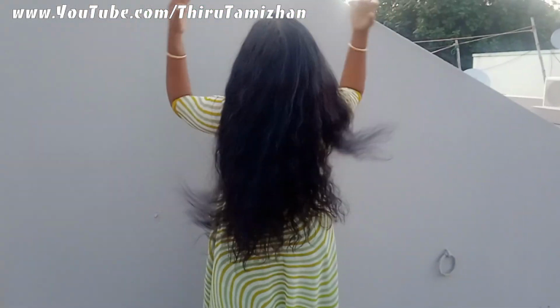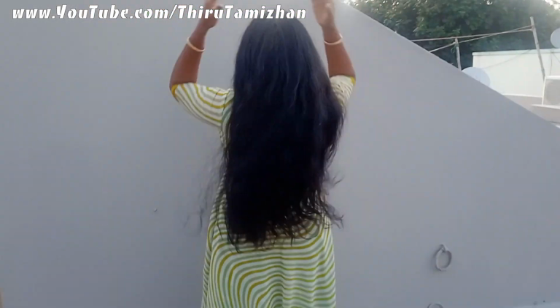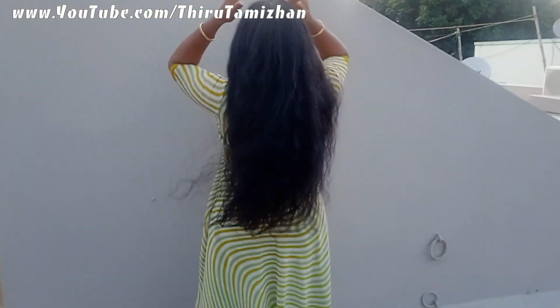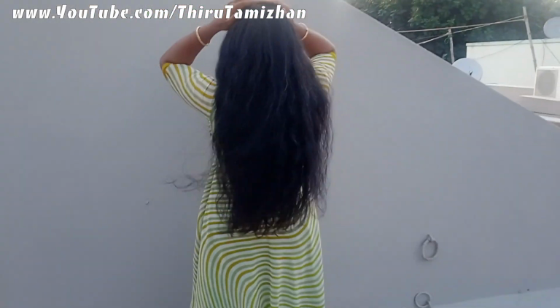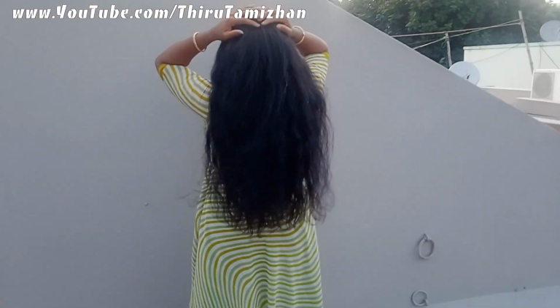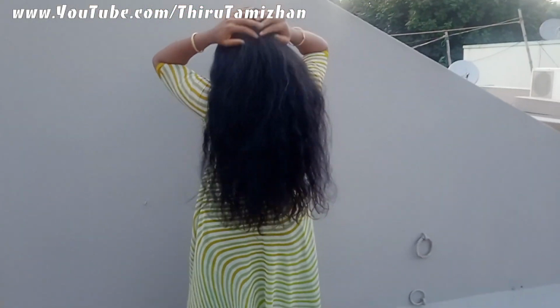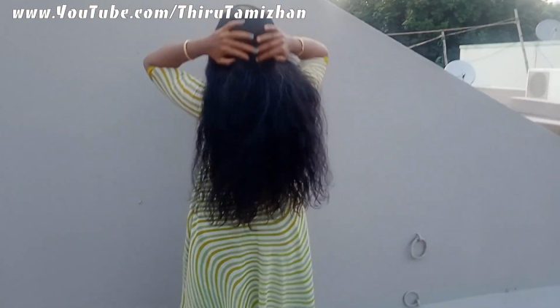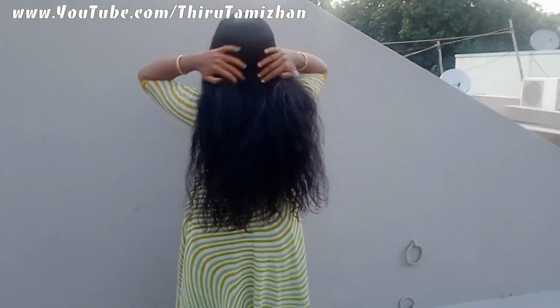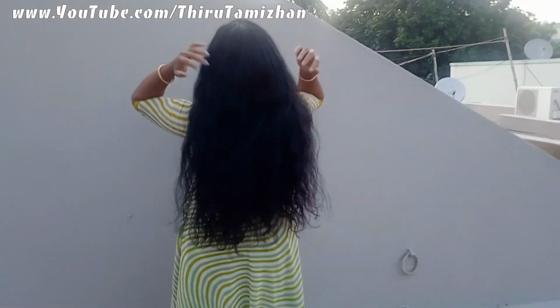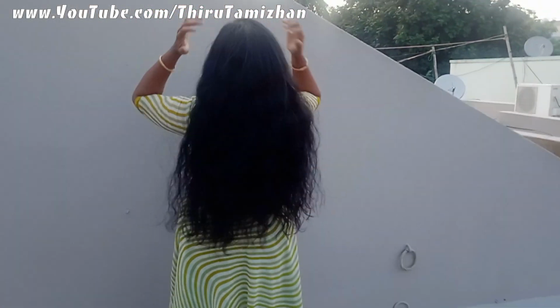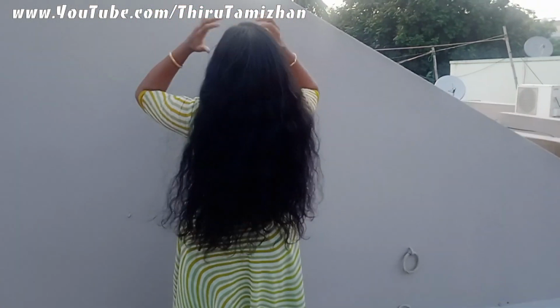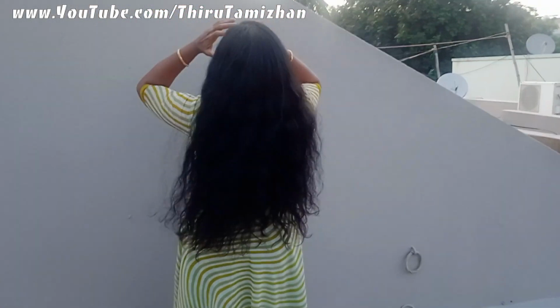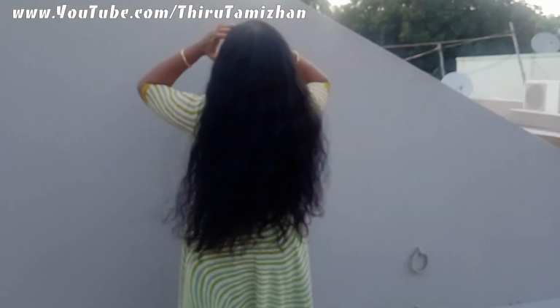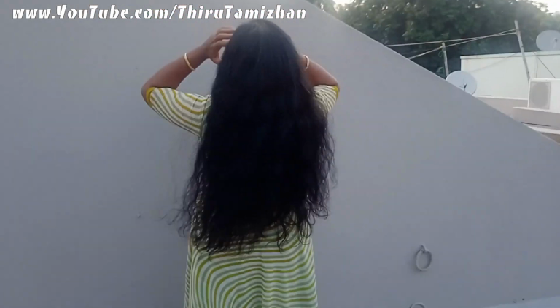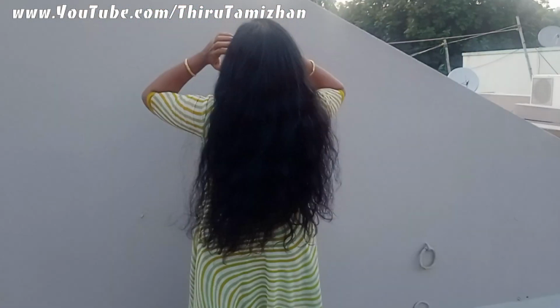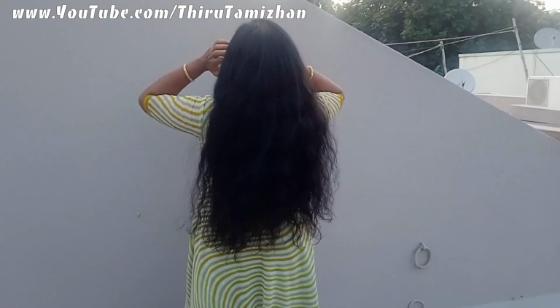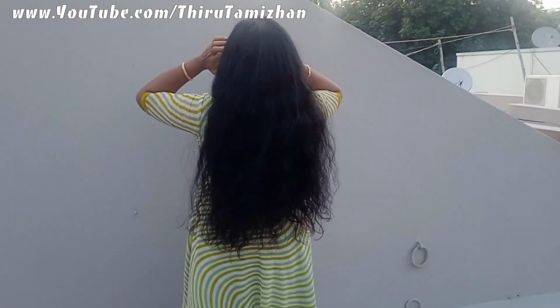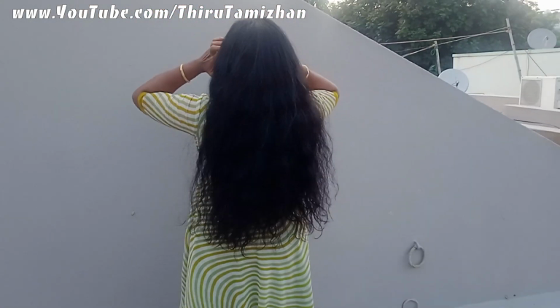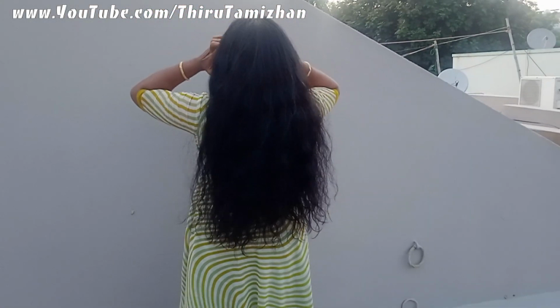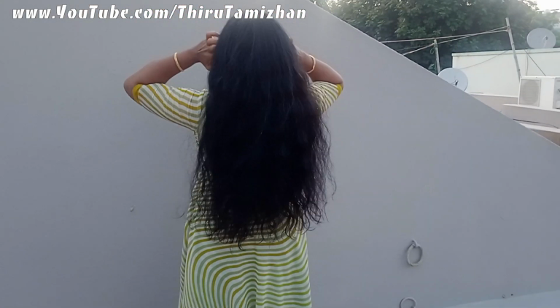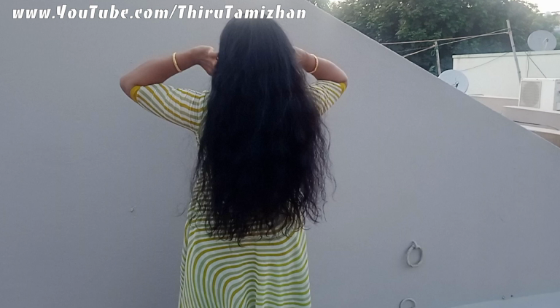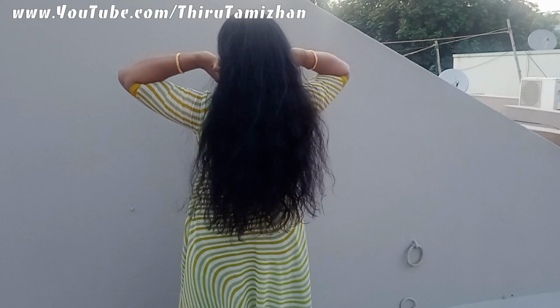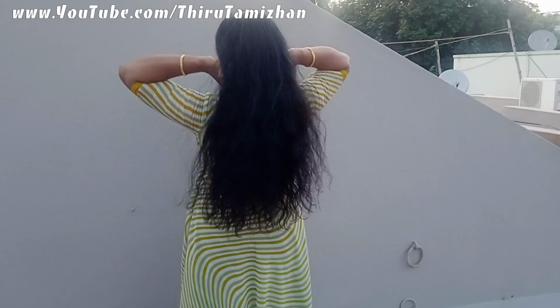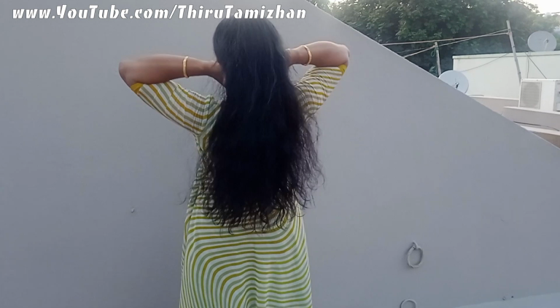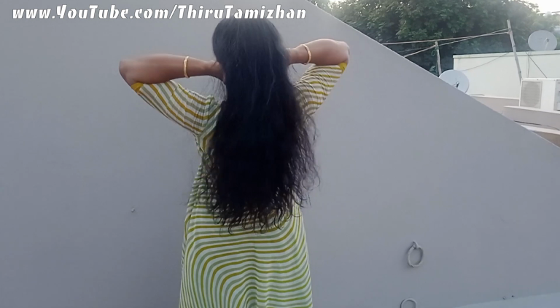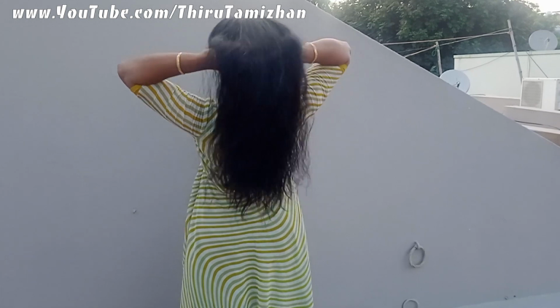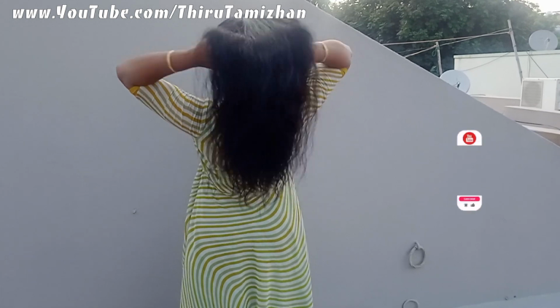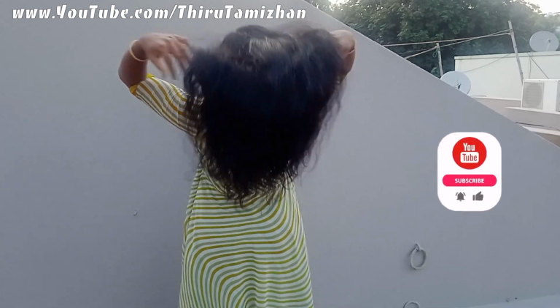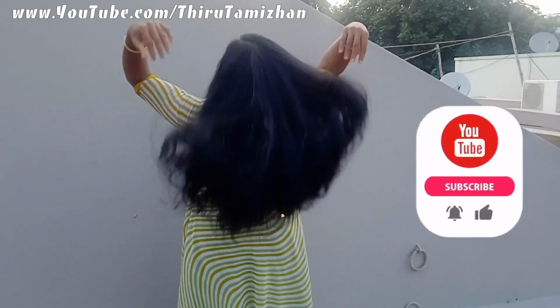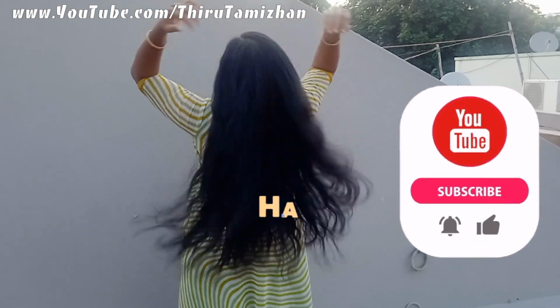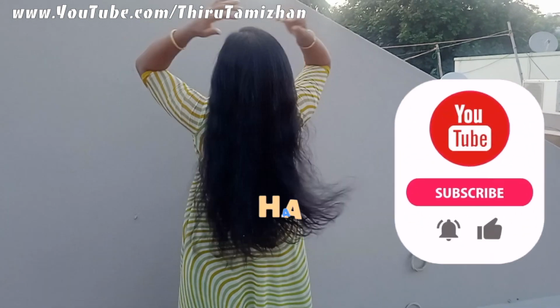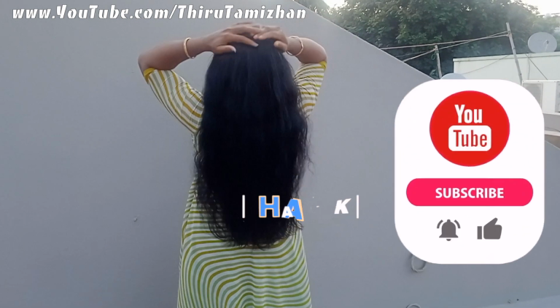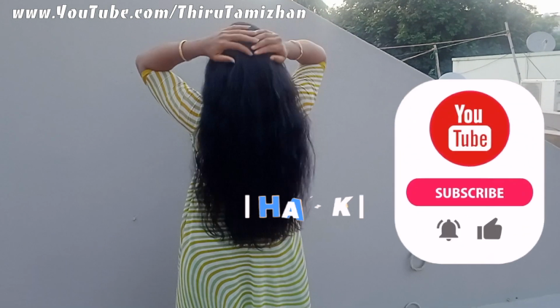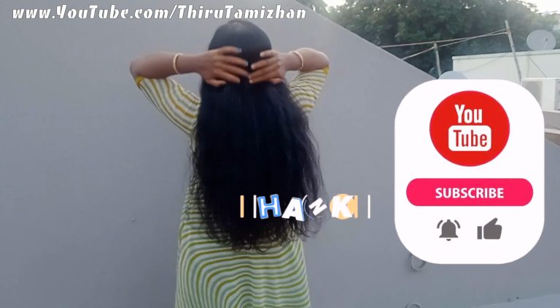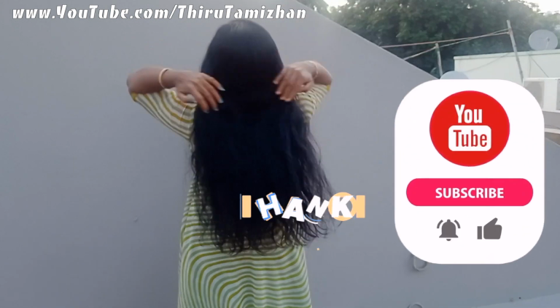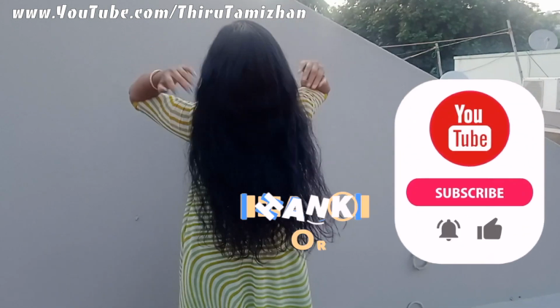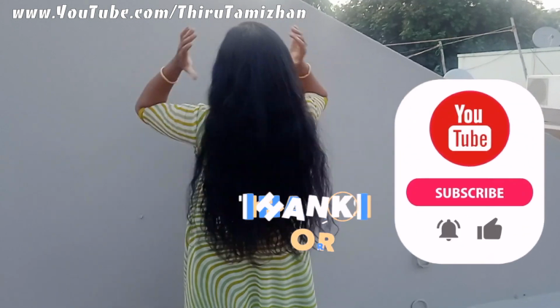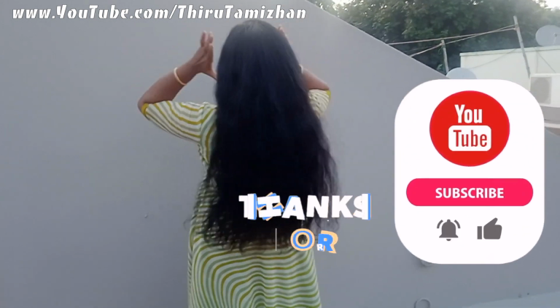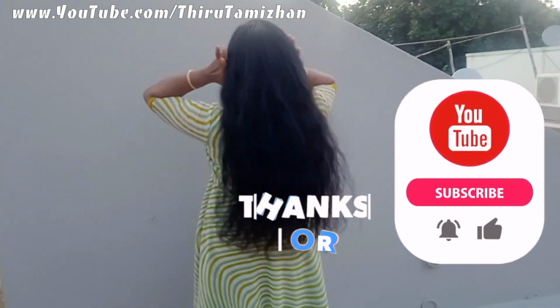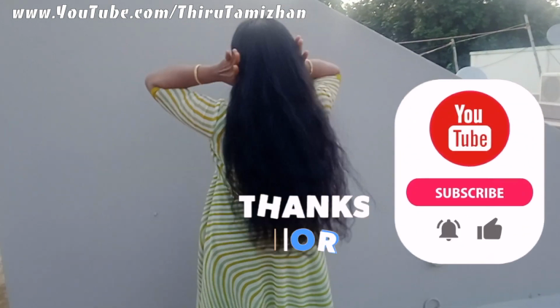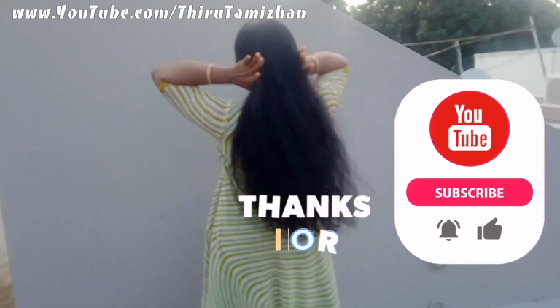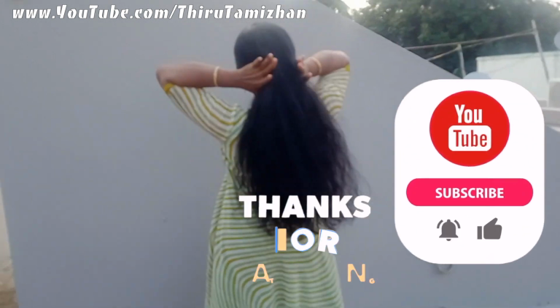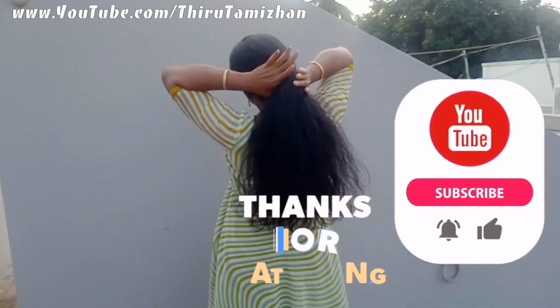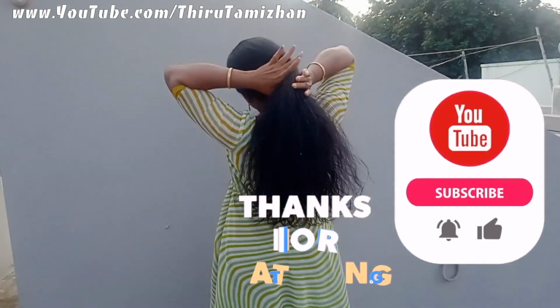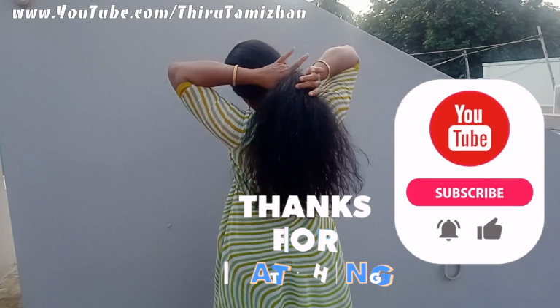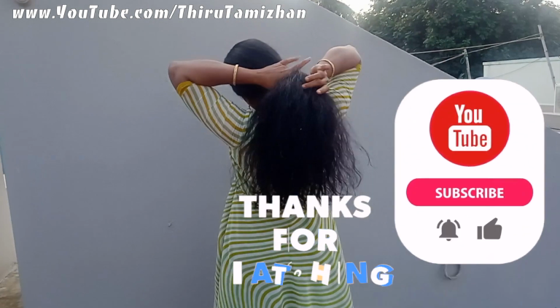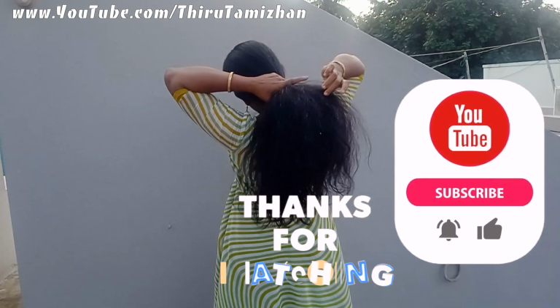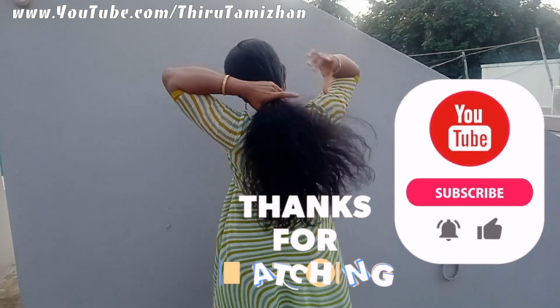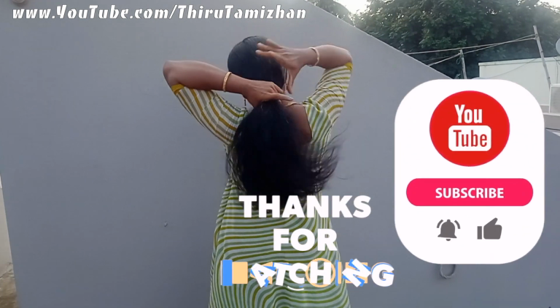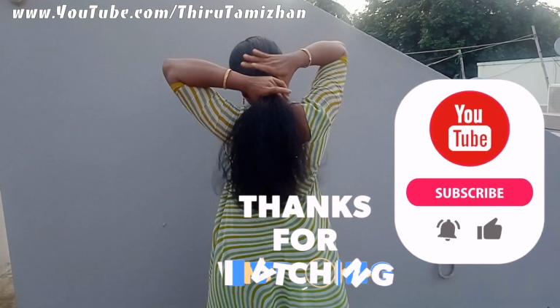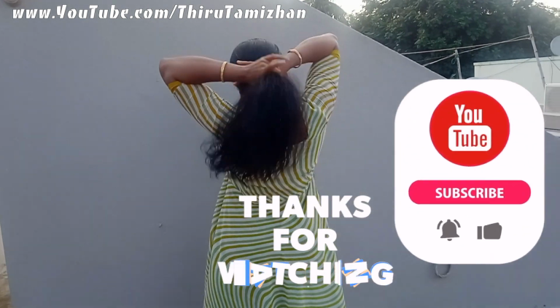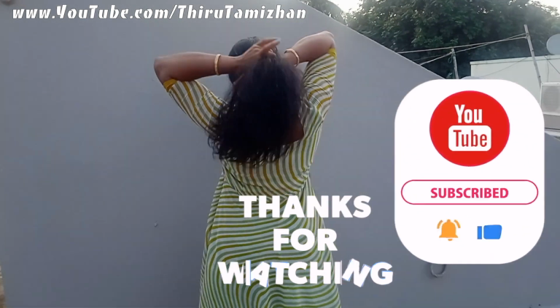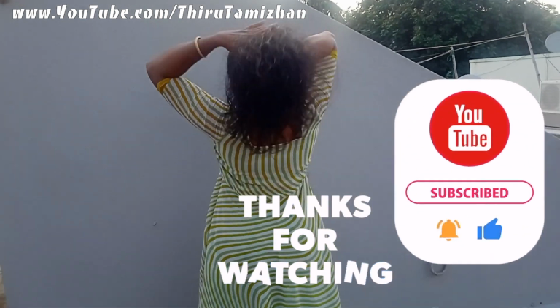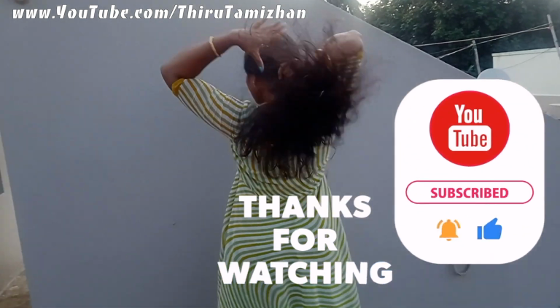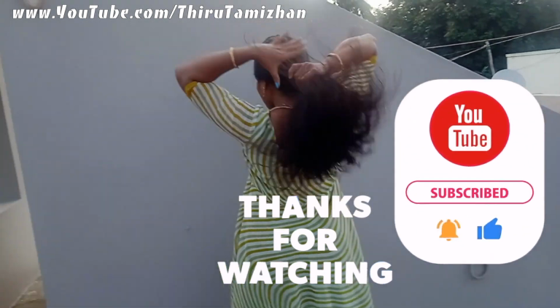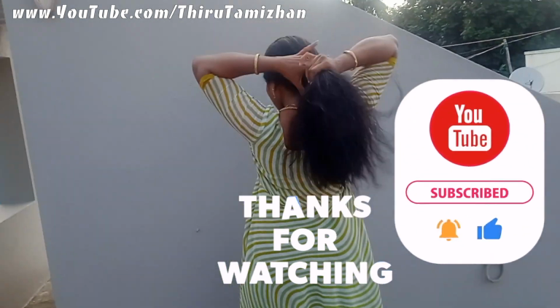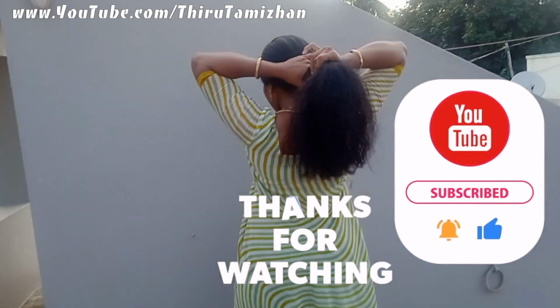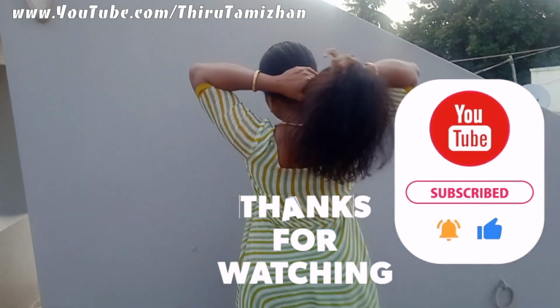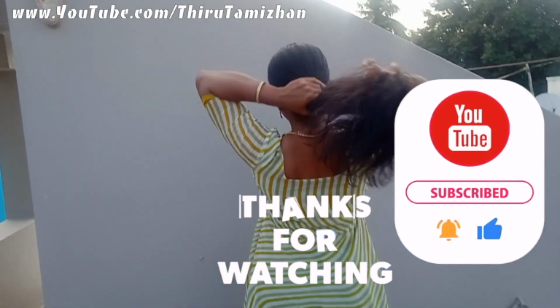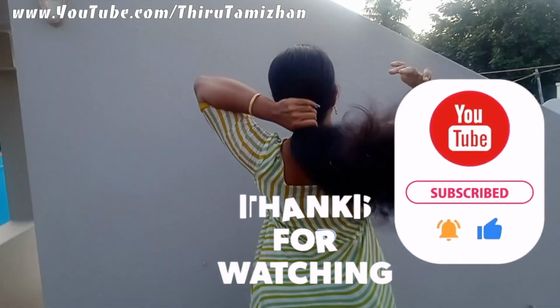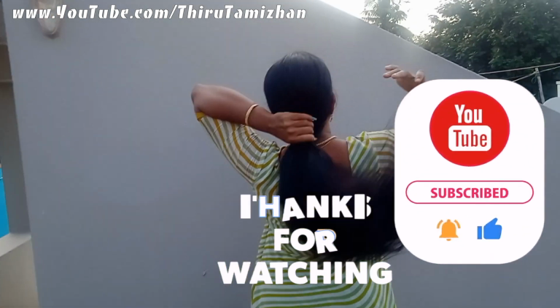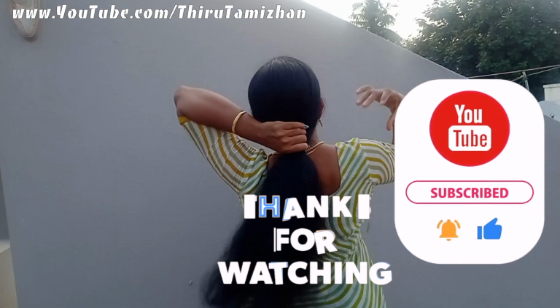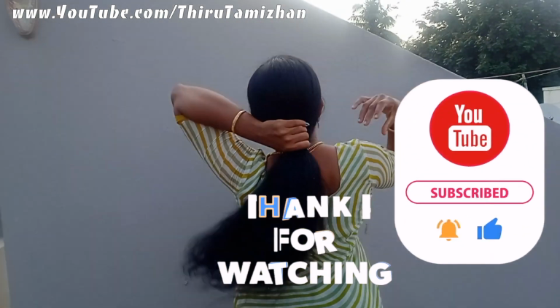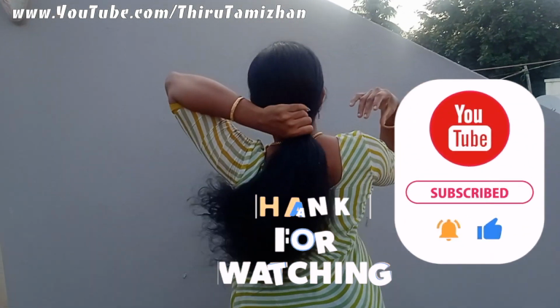Please like, share, and comment. Subscribe to our channel.